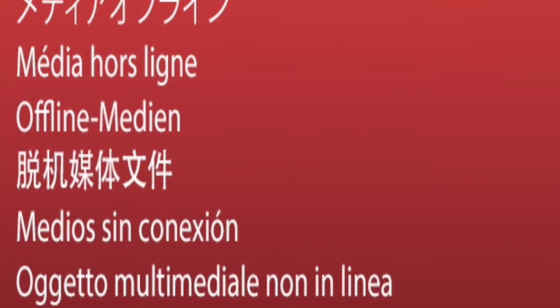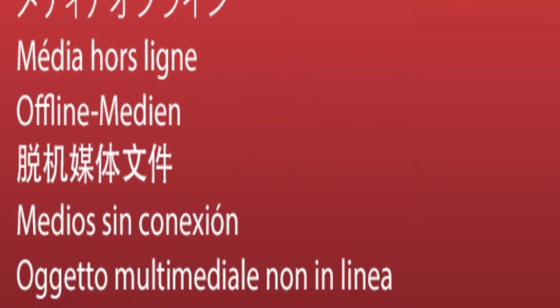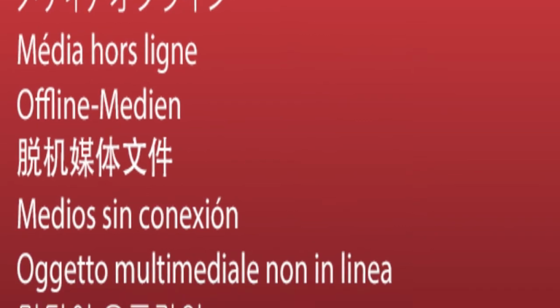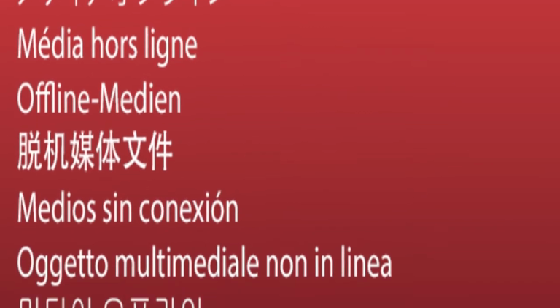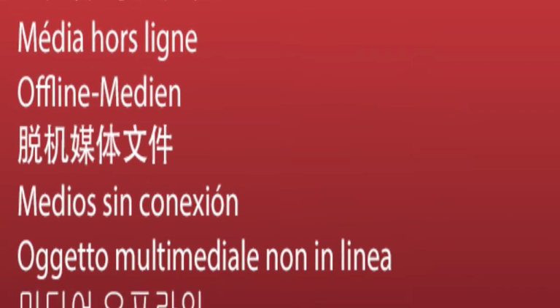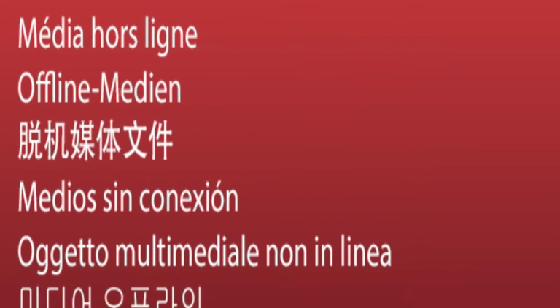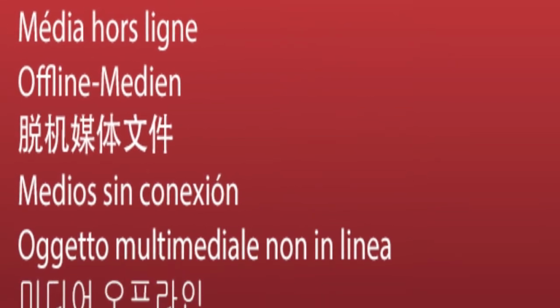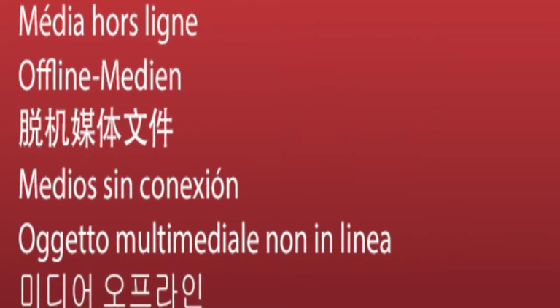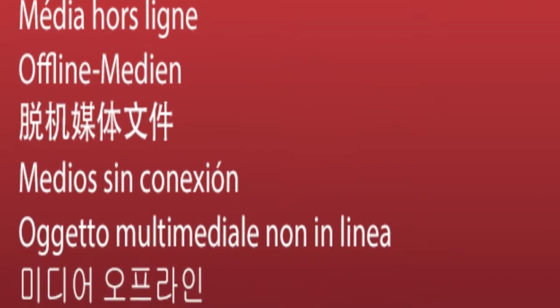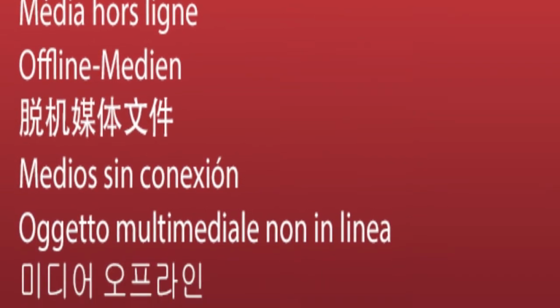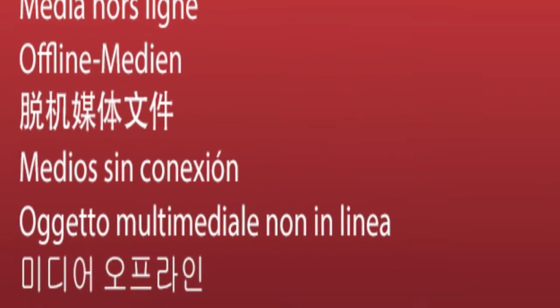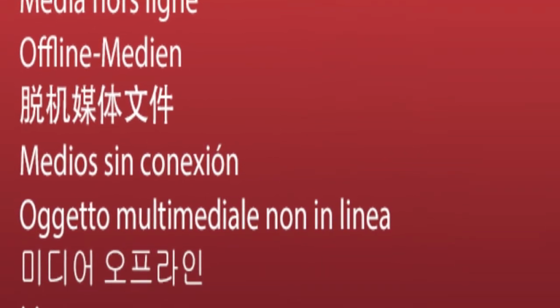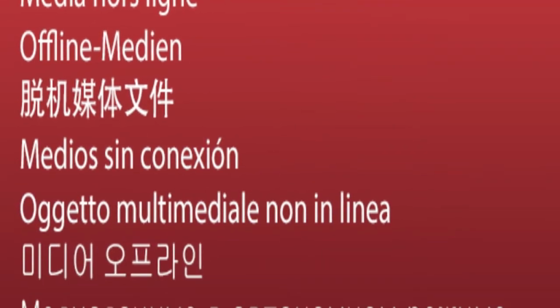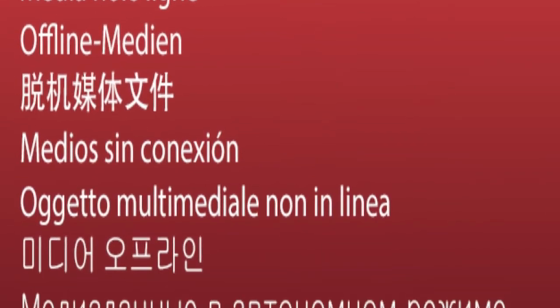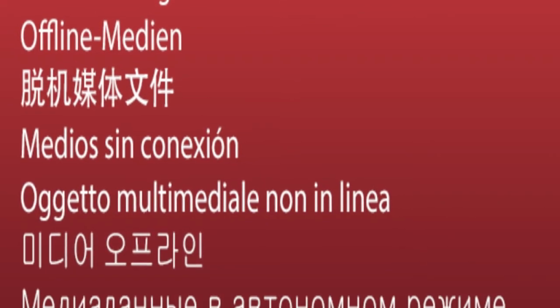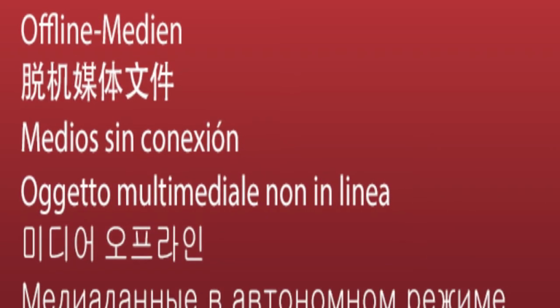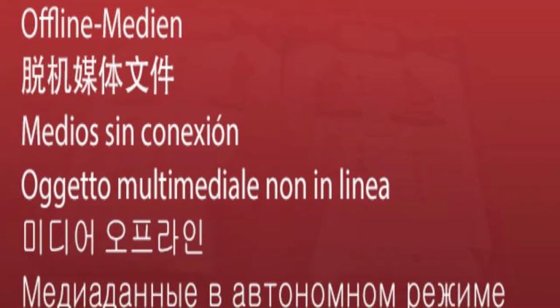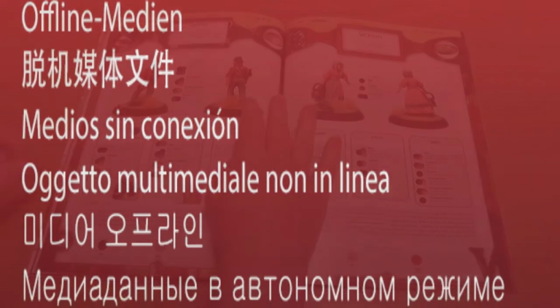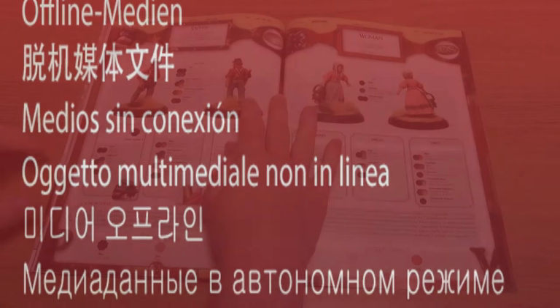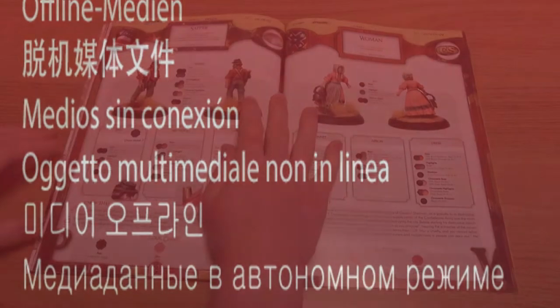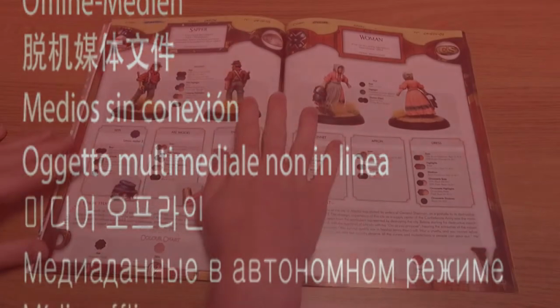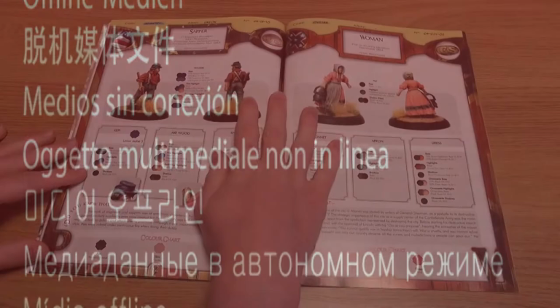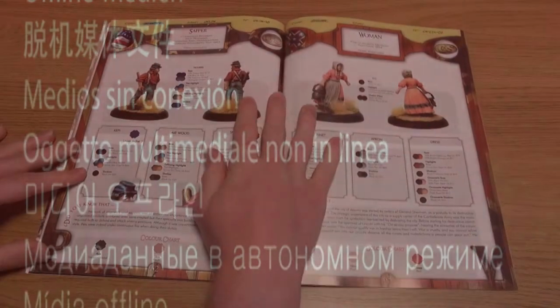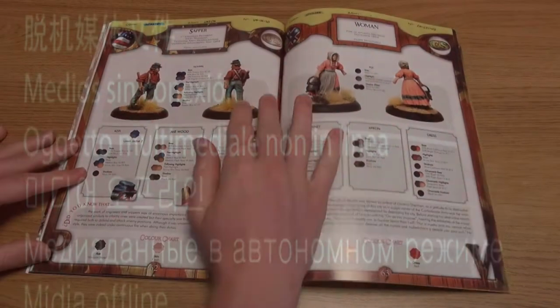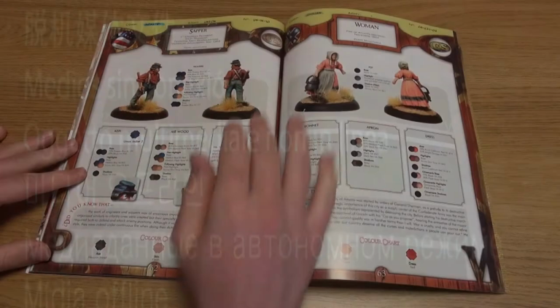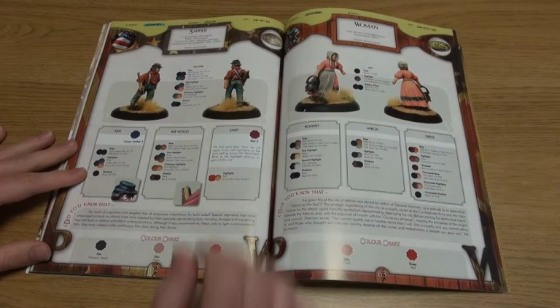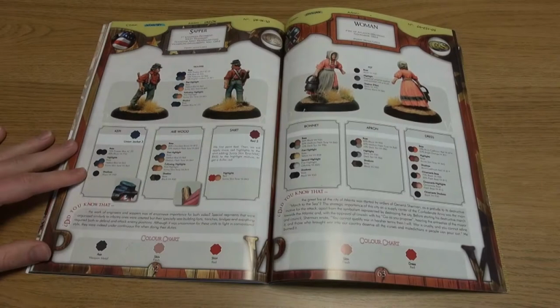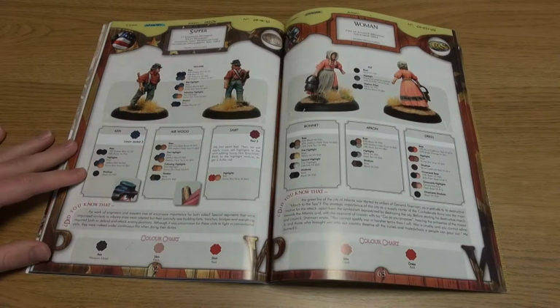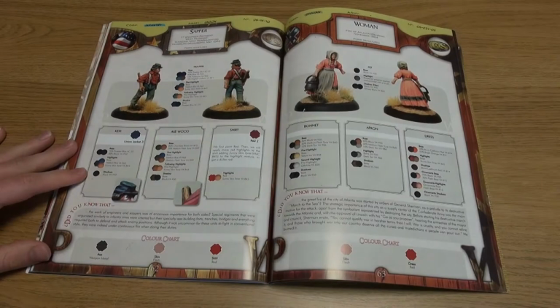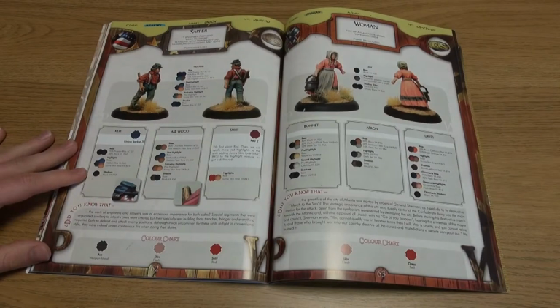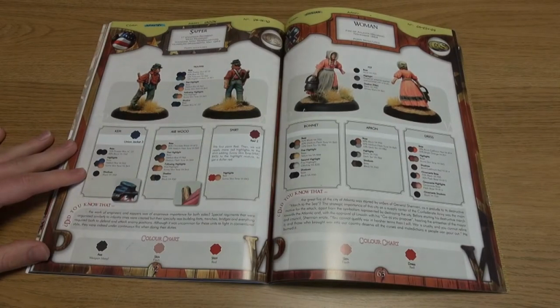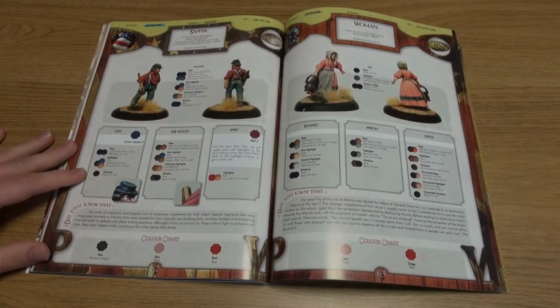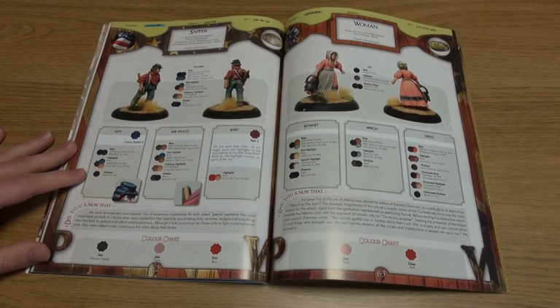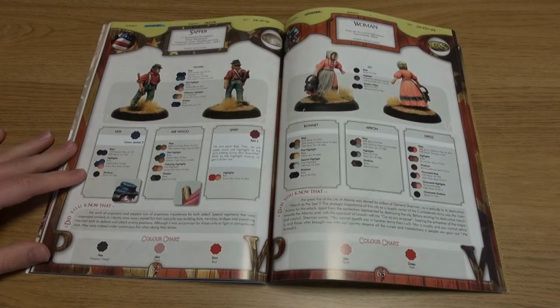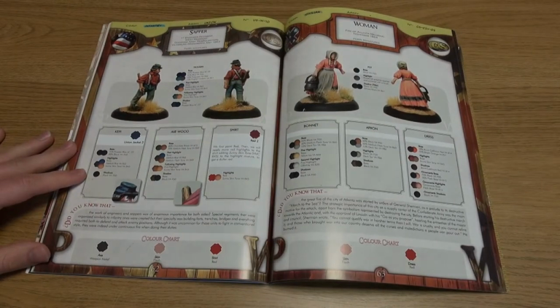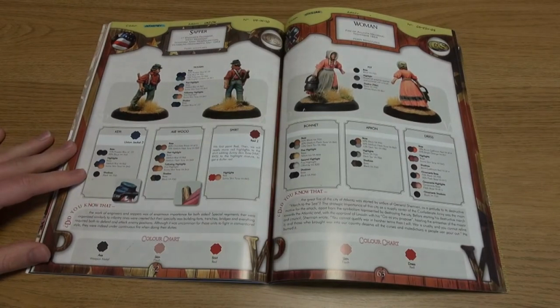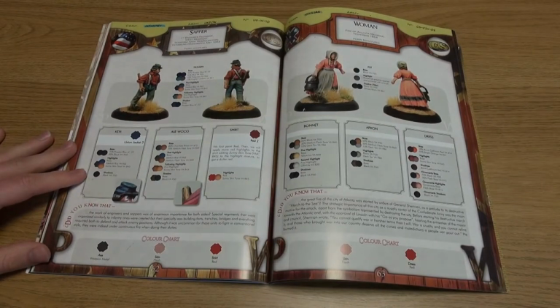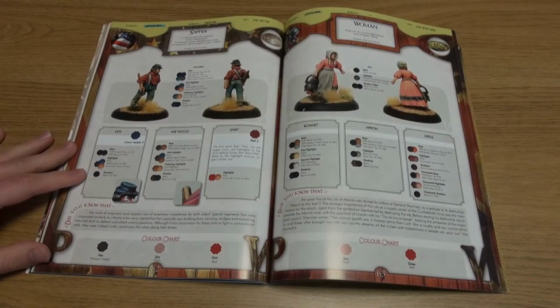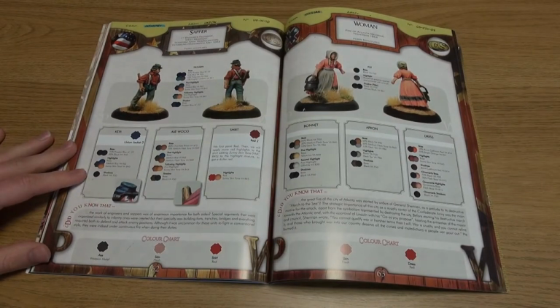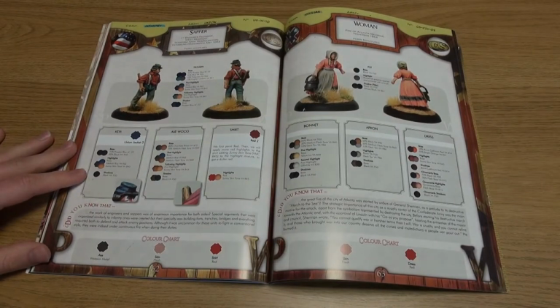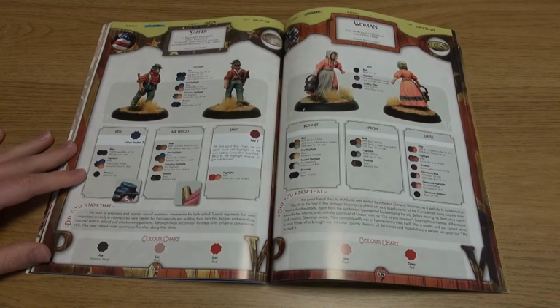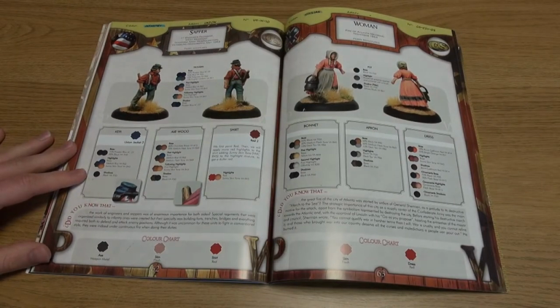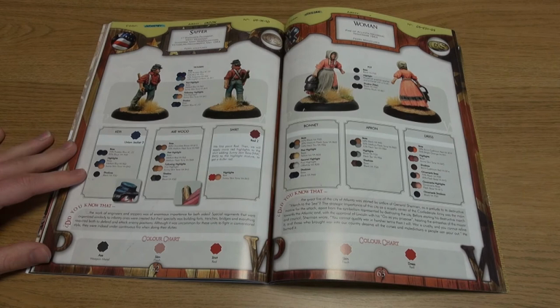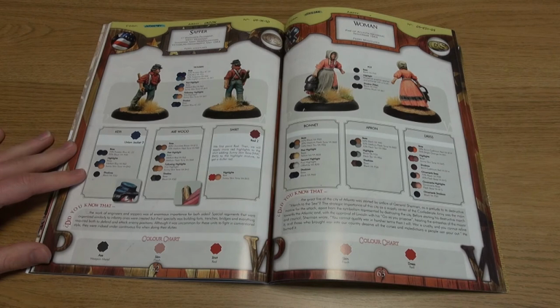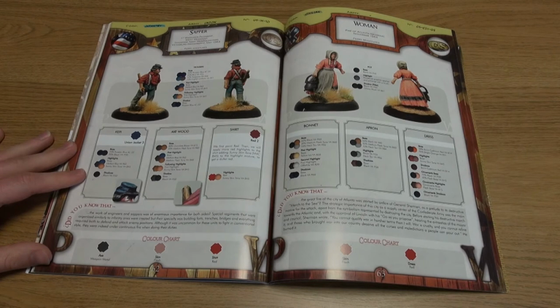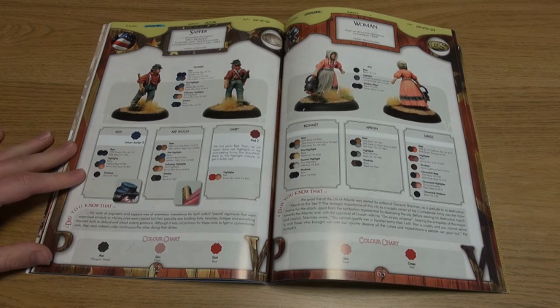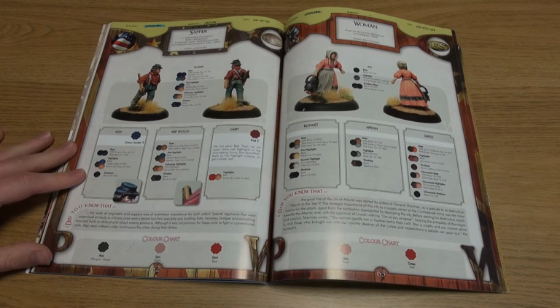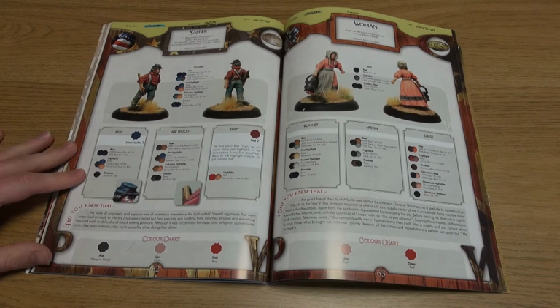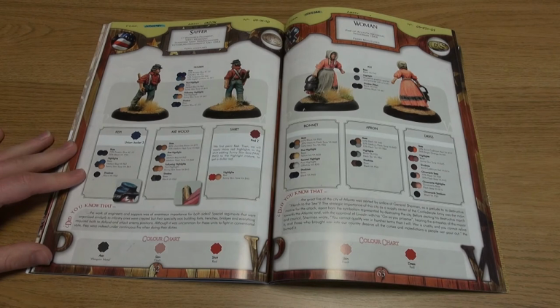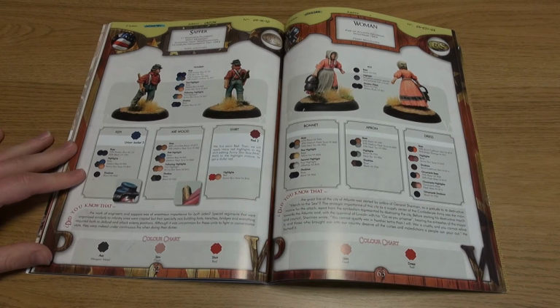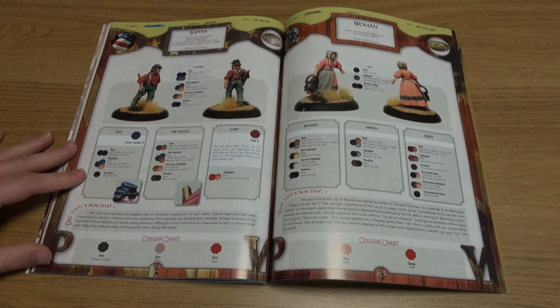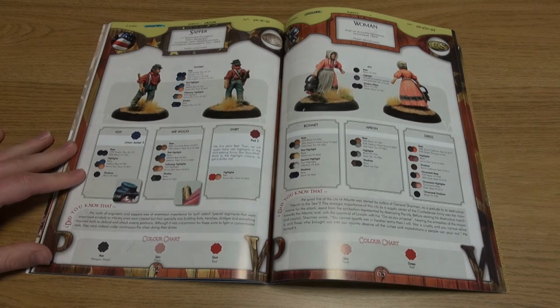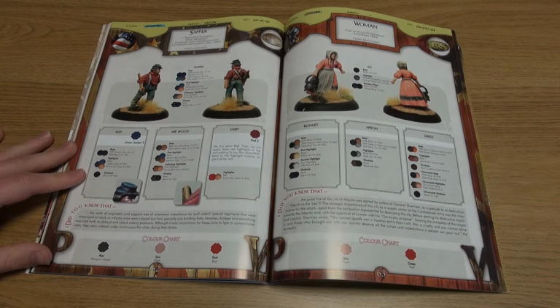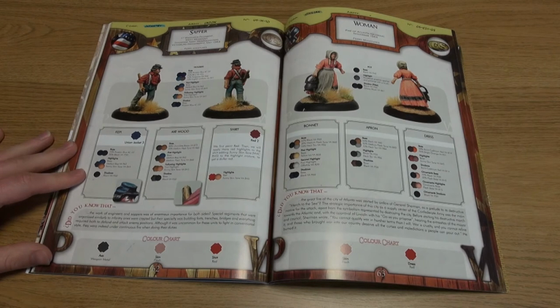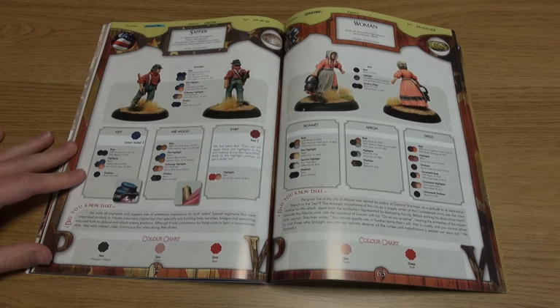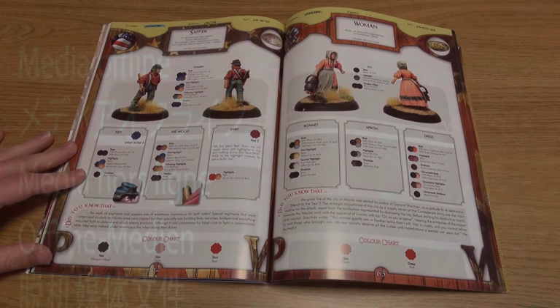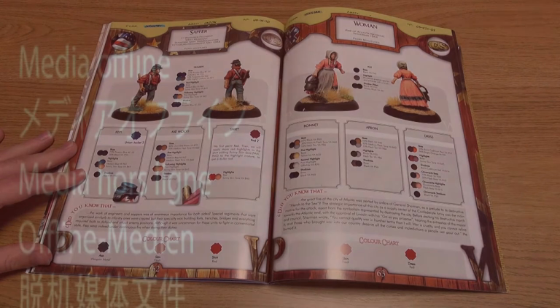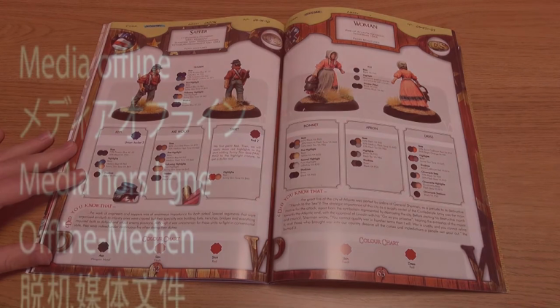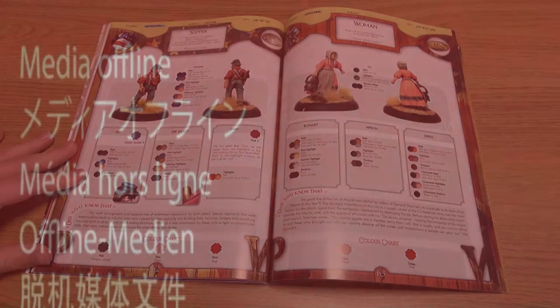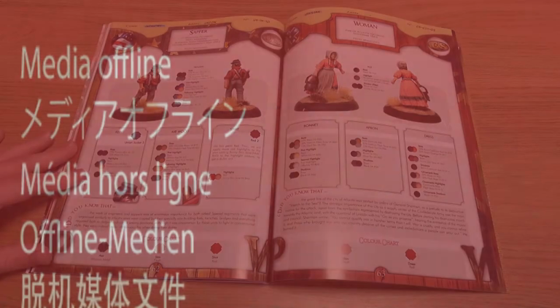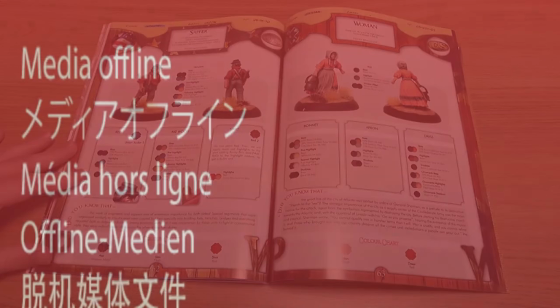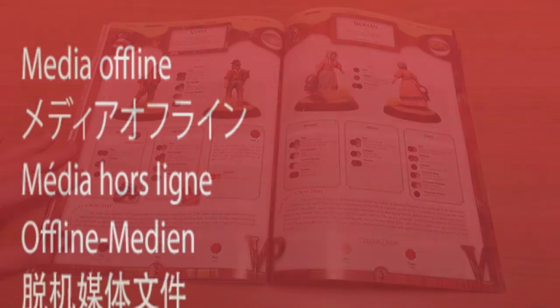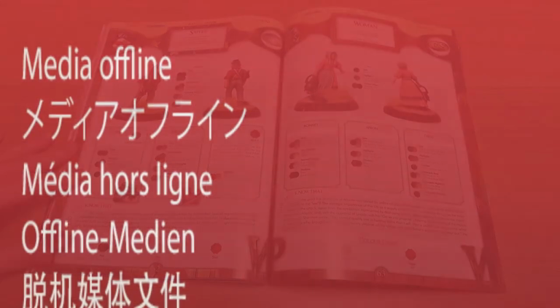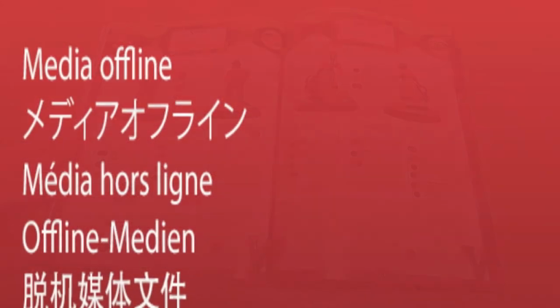These also include civilian outfits and all the different stages of the painting process, from base coat to final highlight.